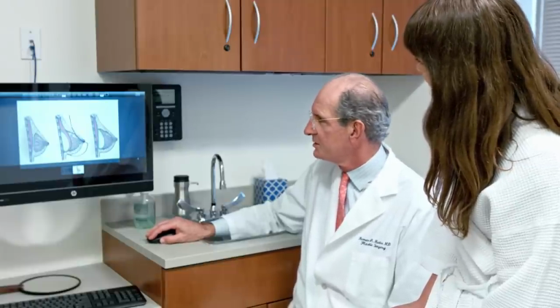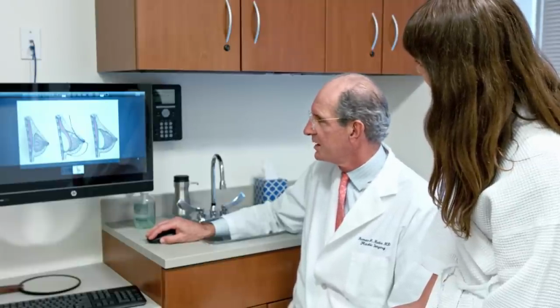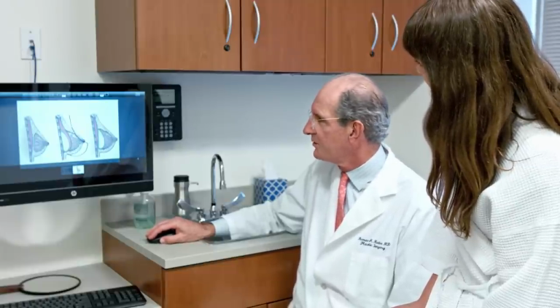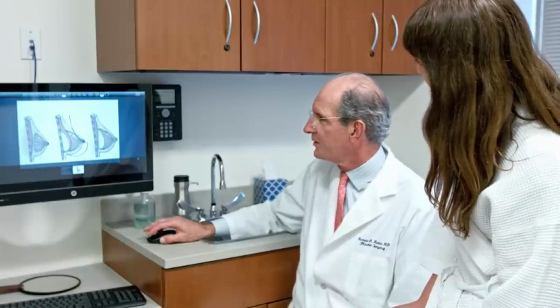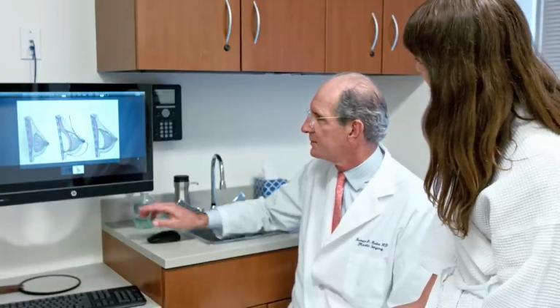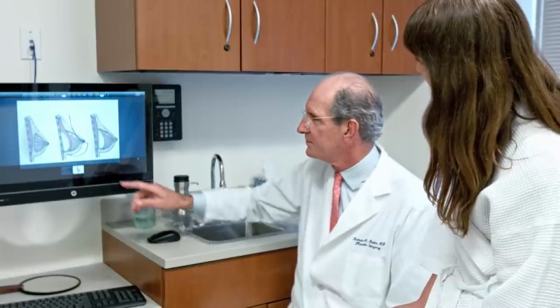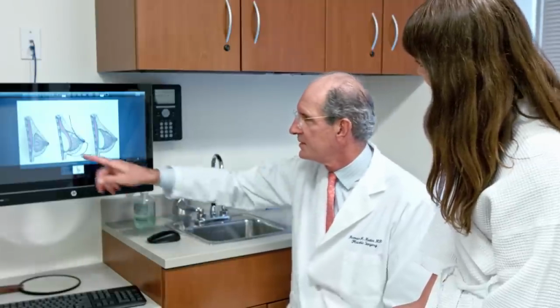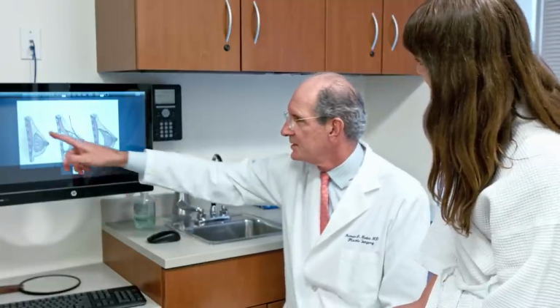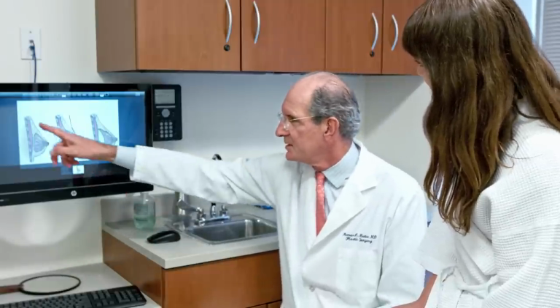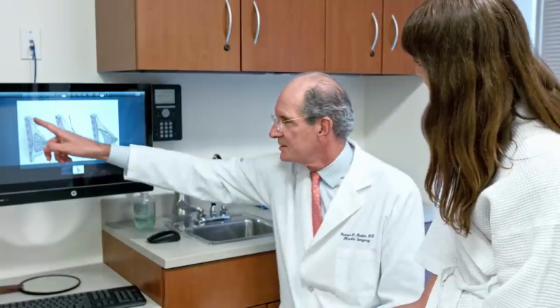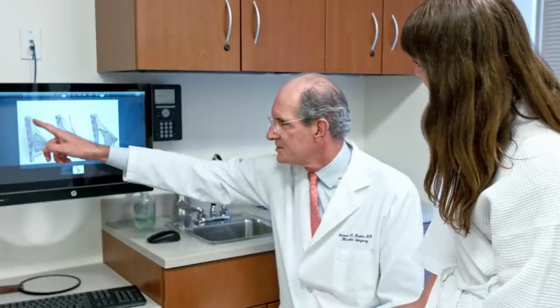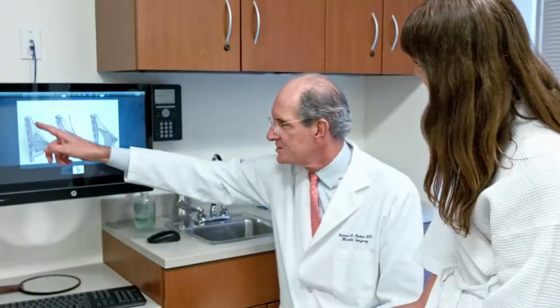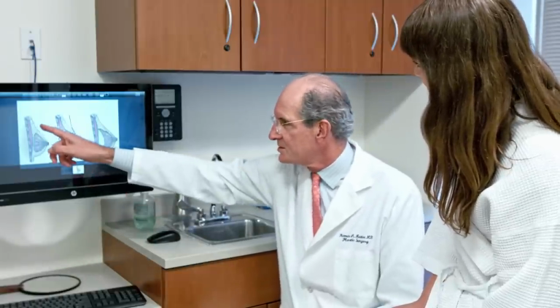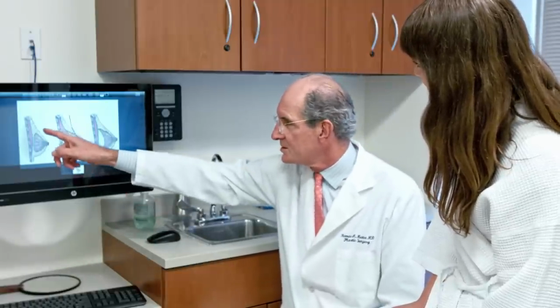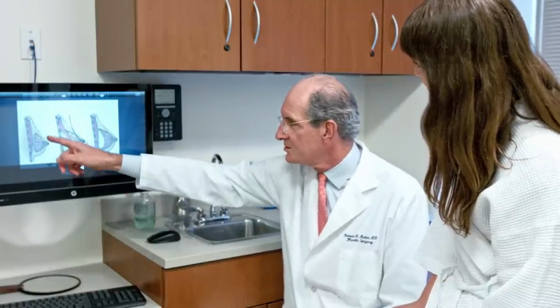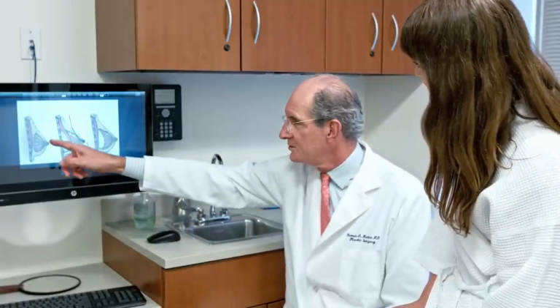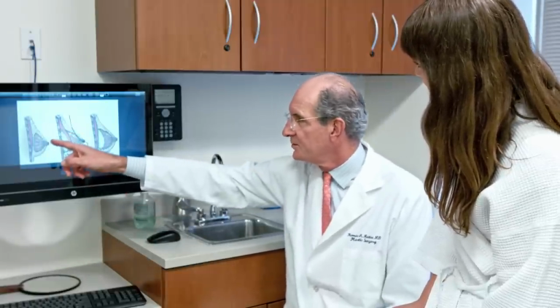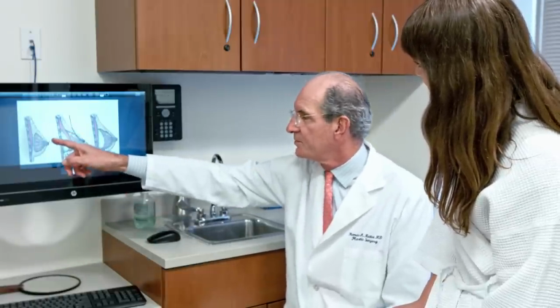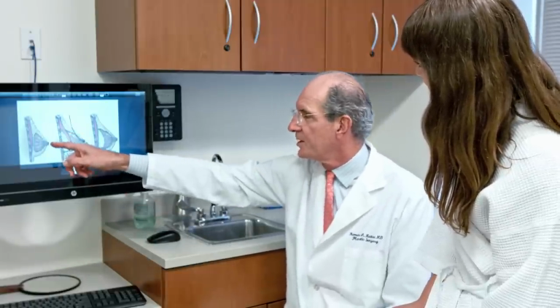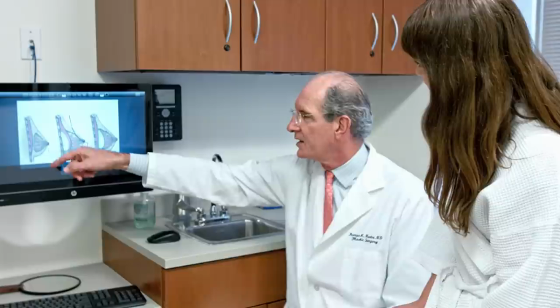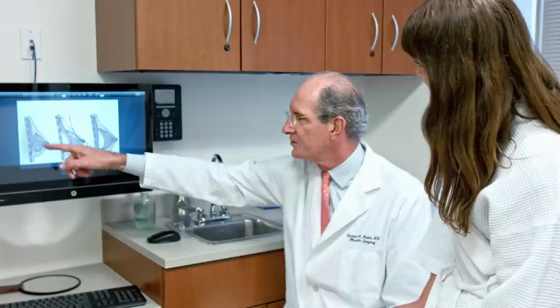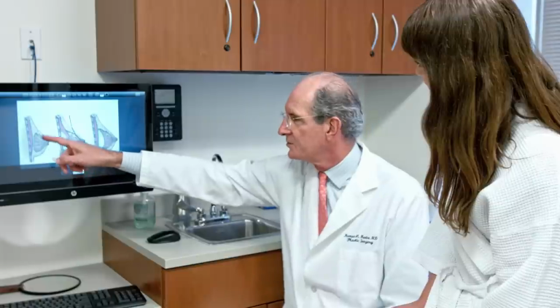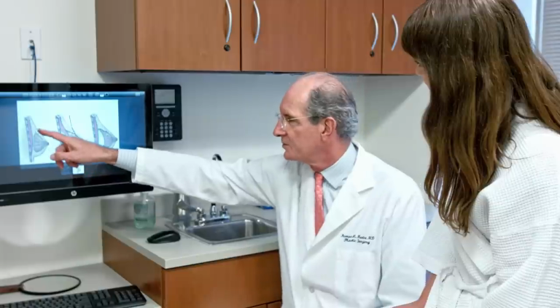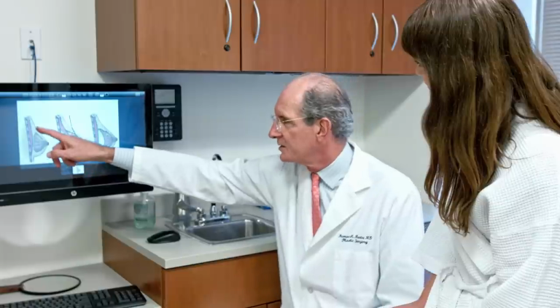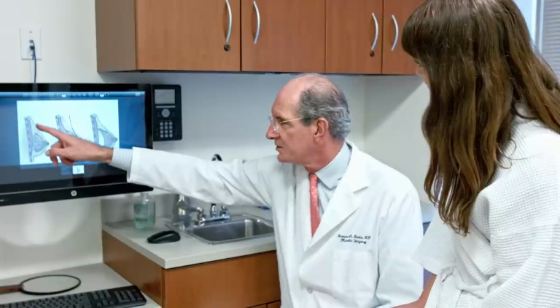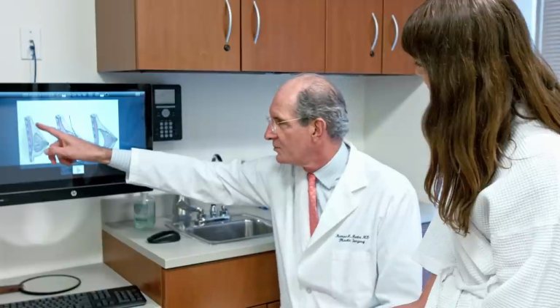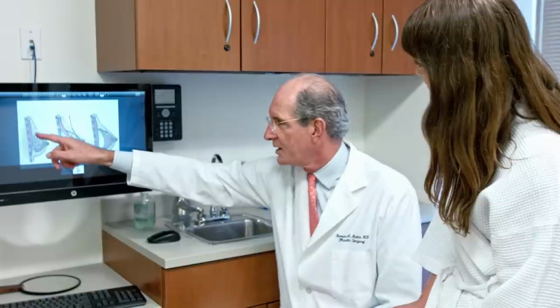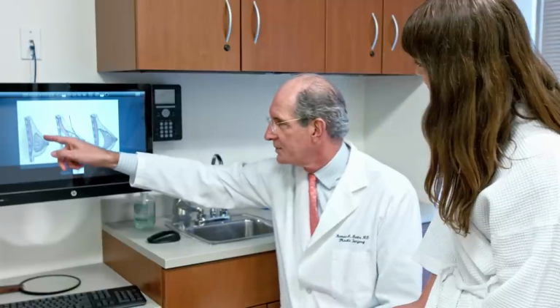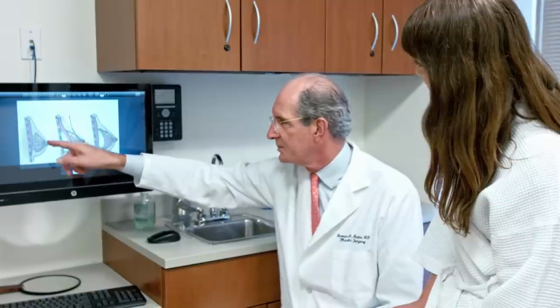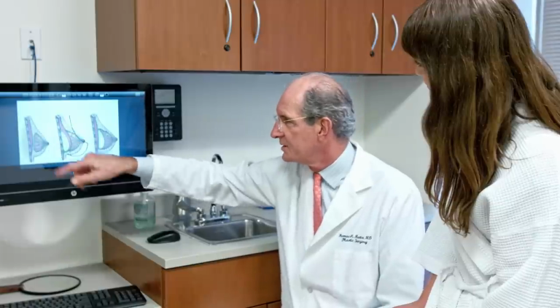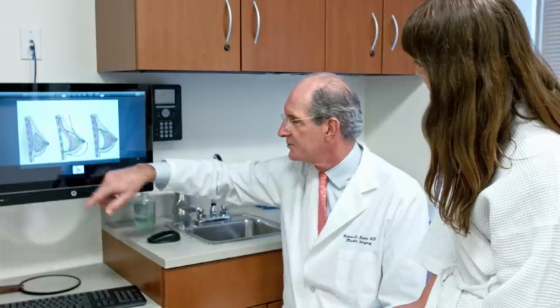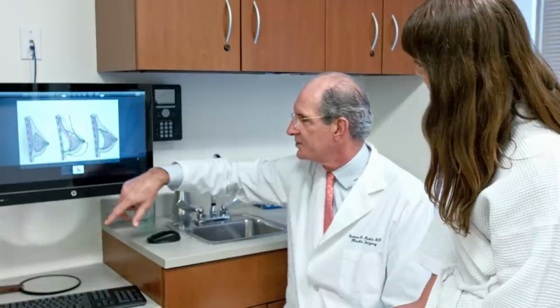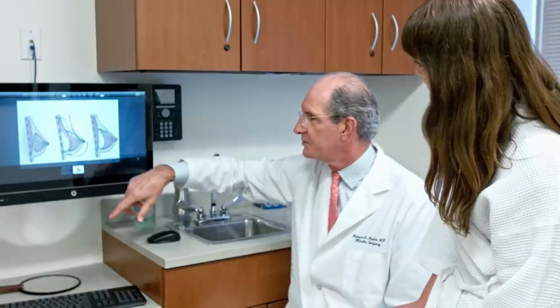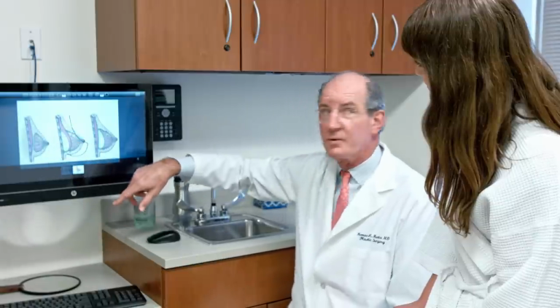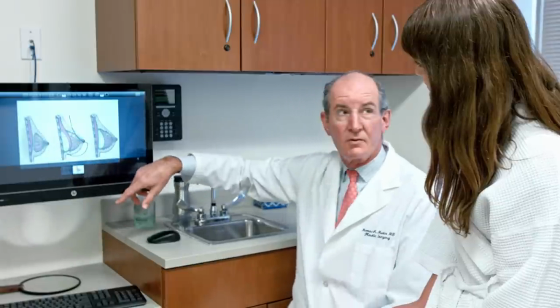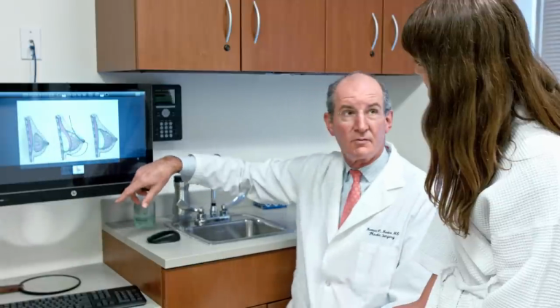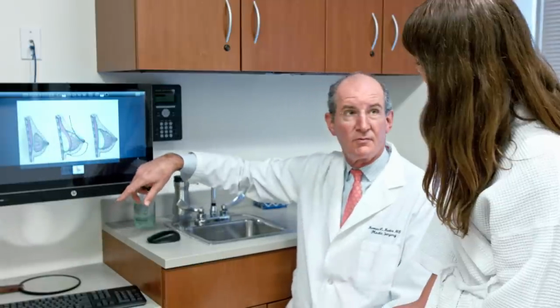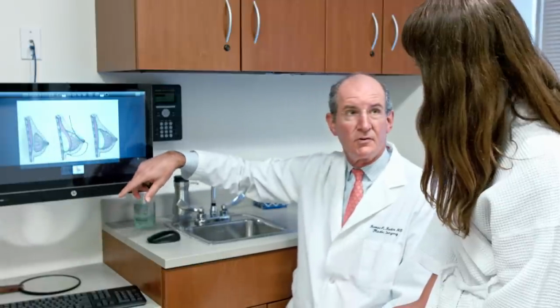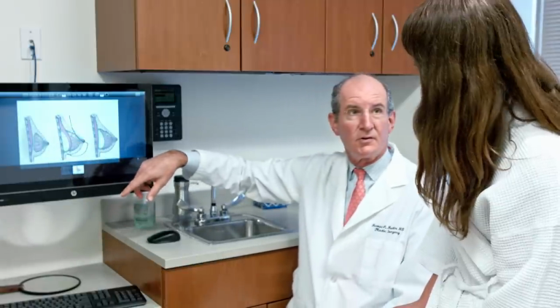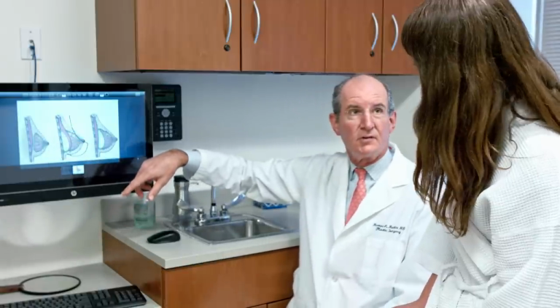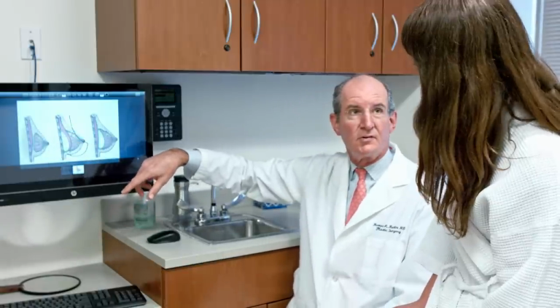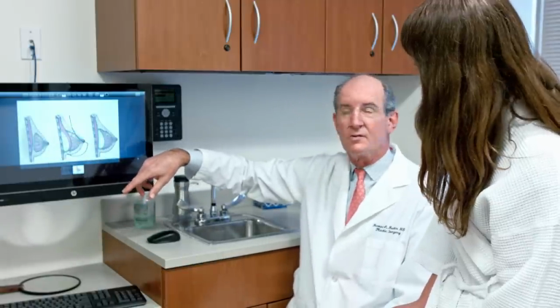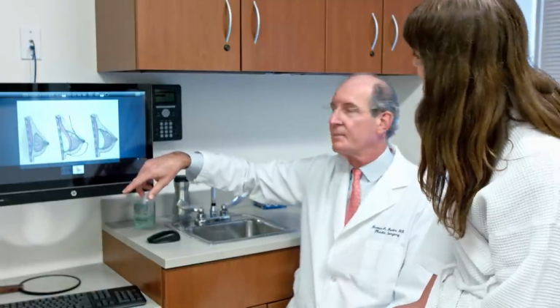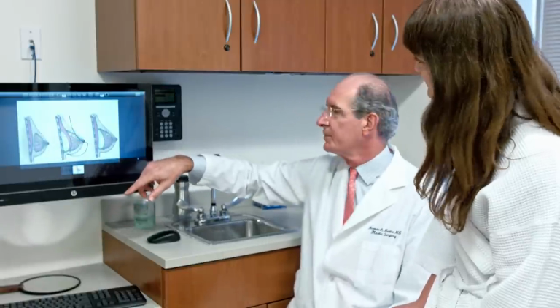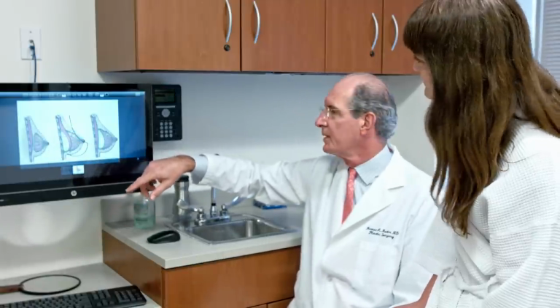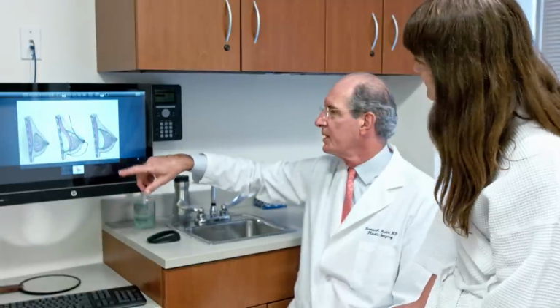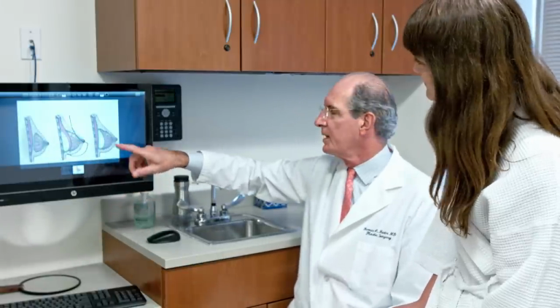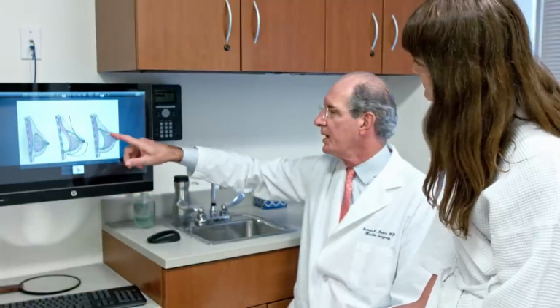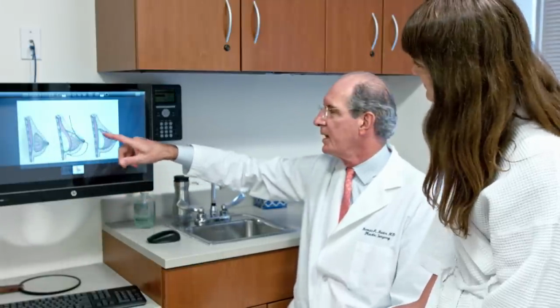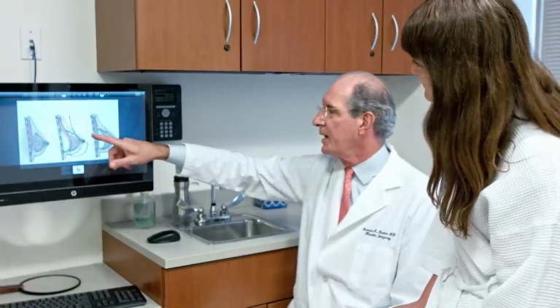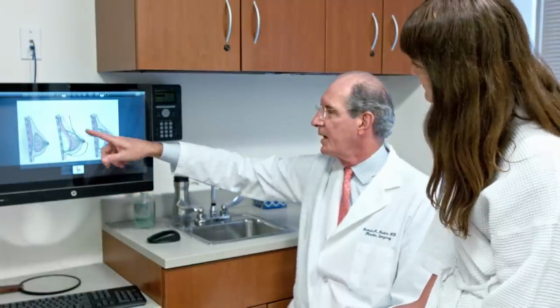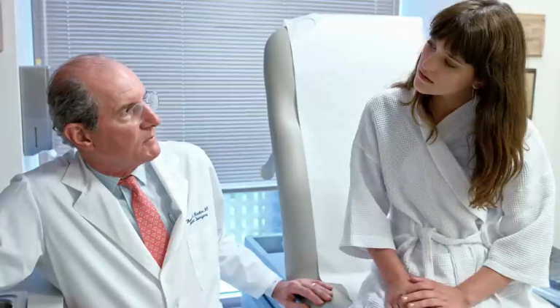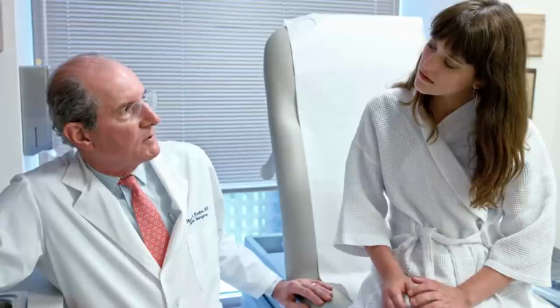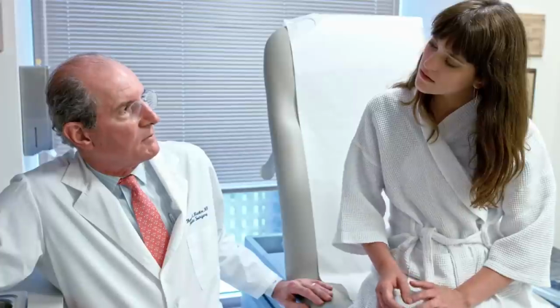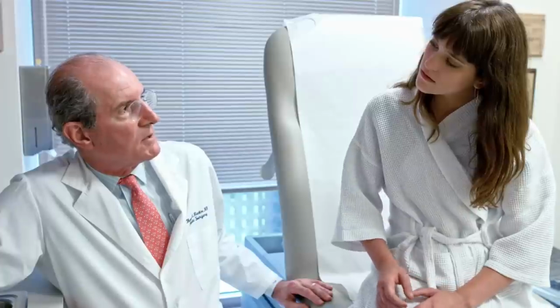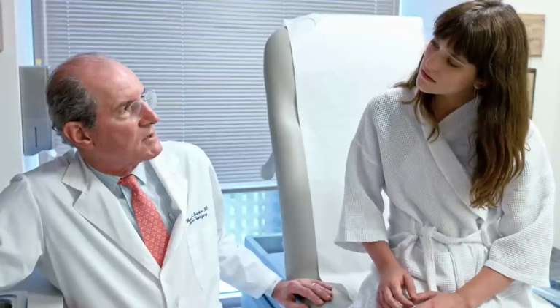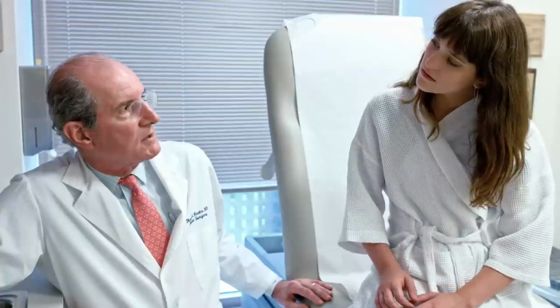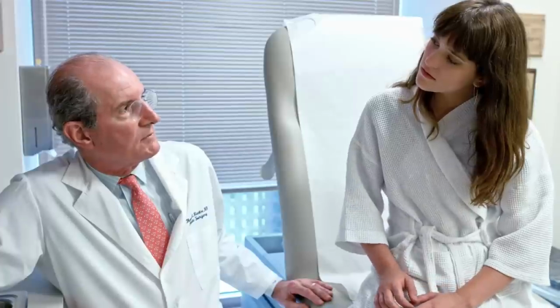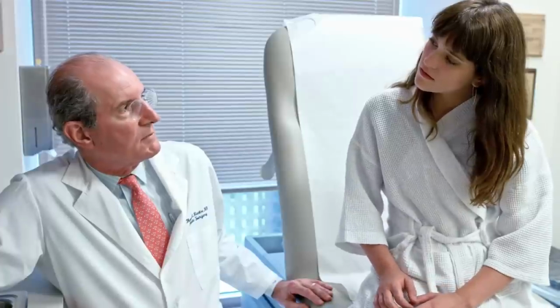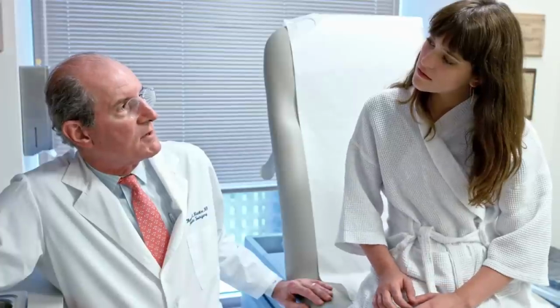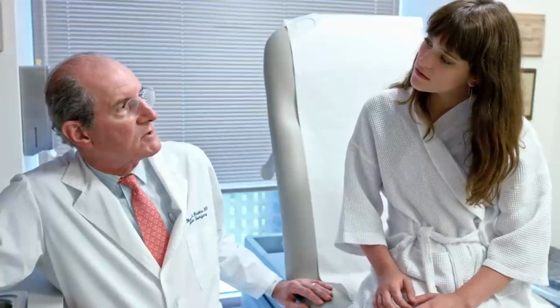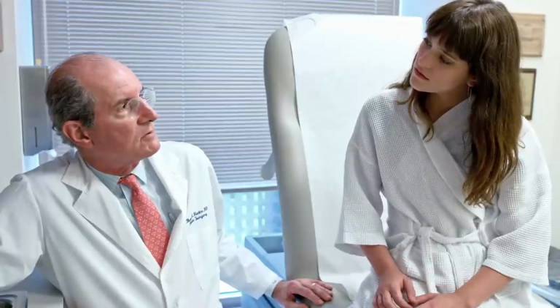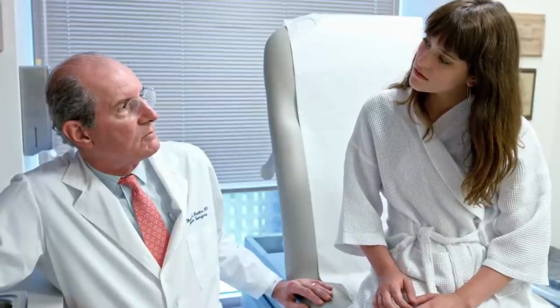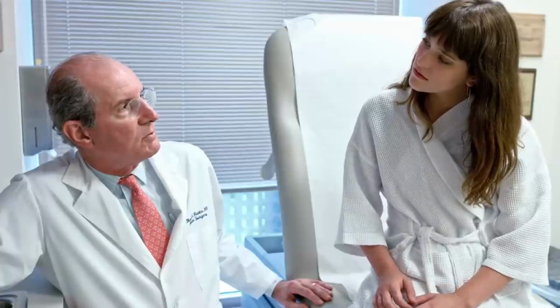If you want to have a truly natural appearance, the implants have to be placed very precisely.